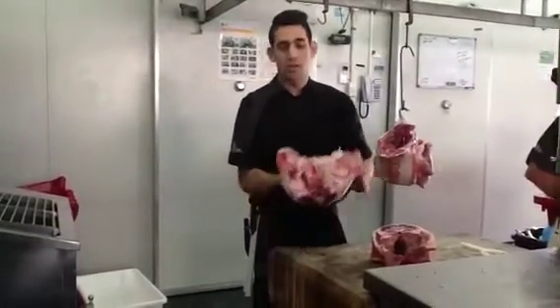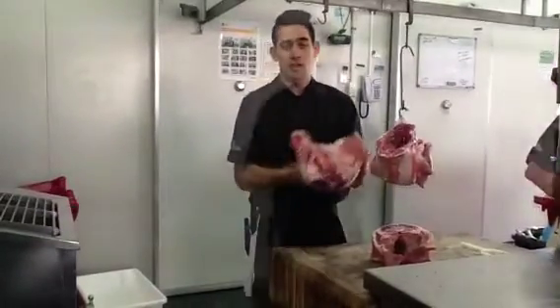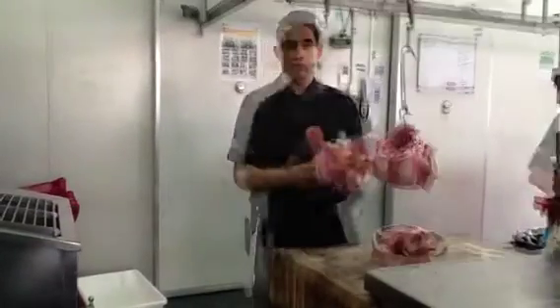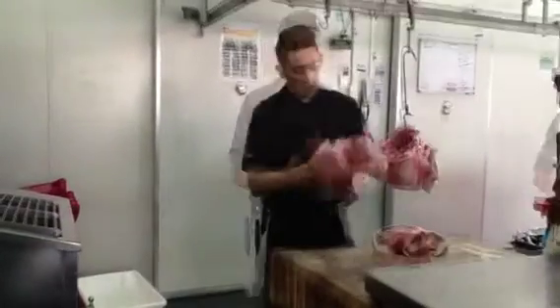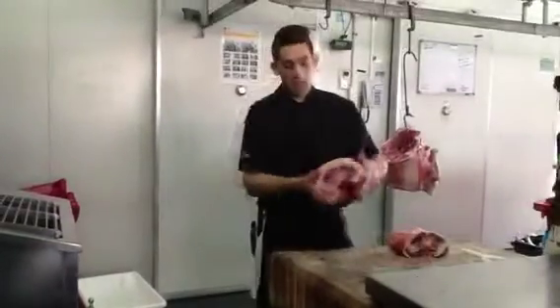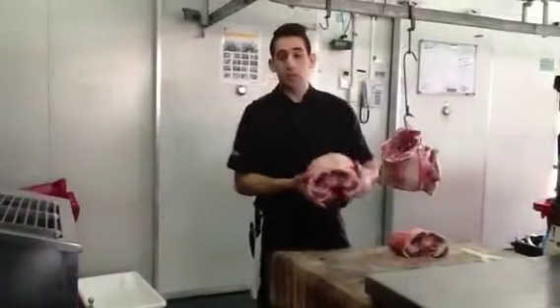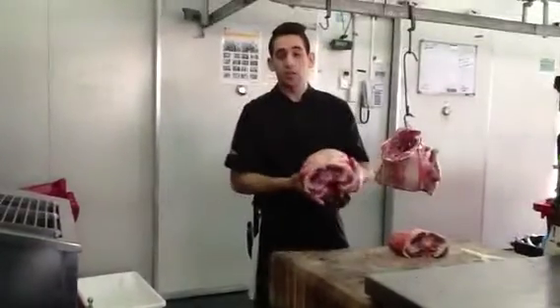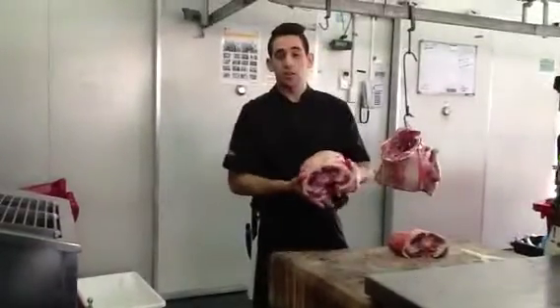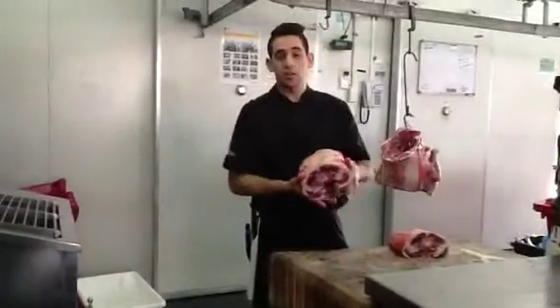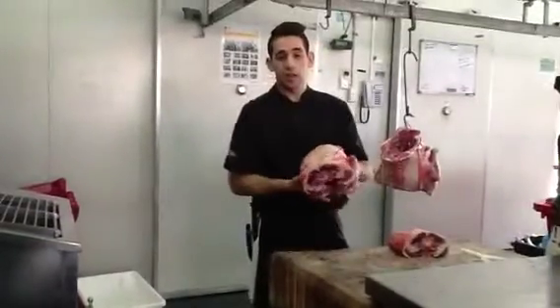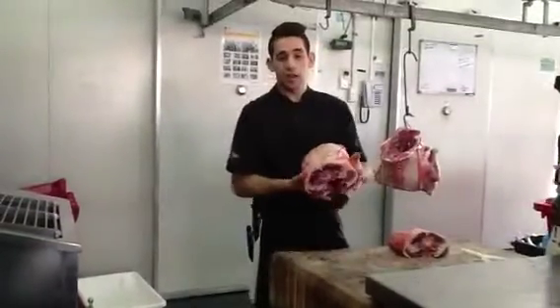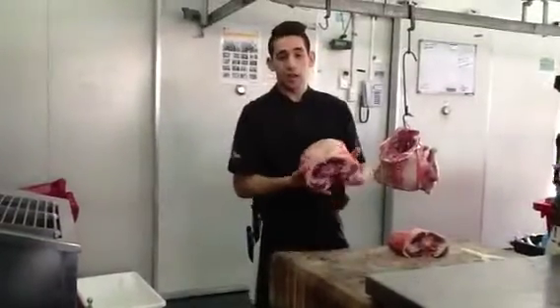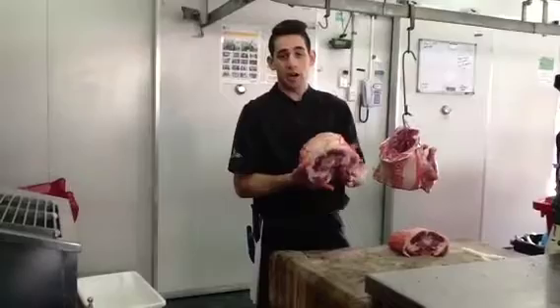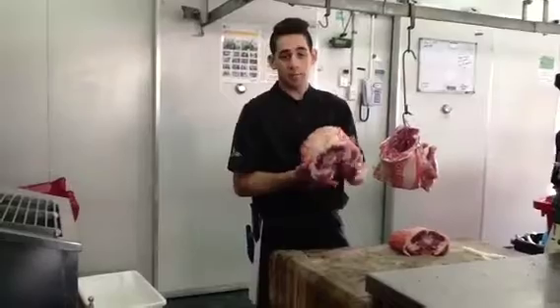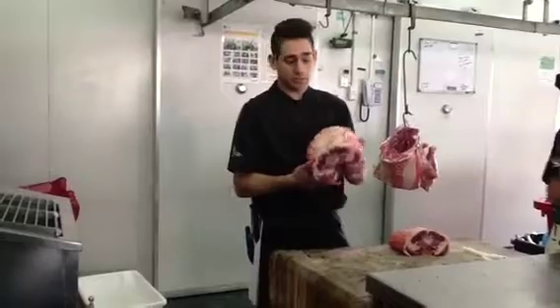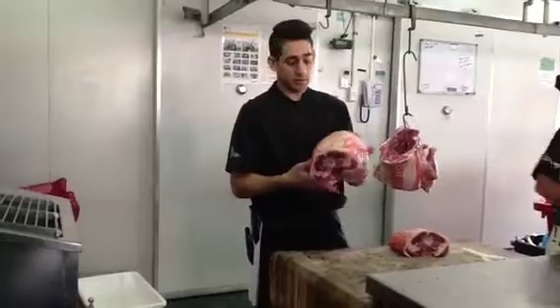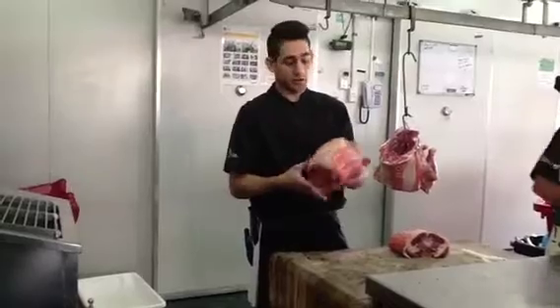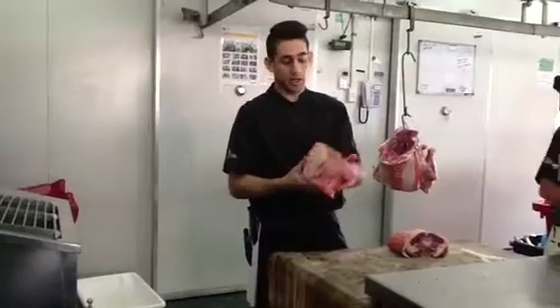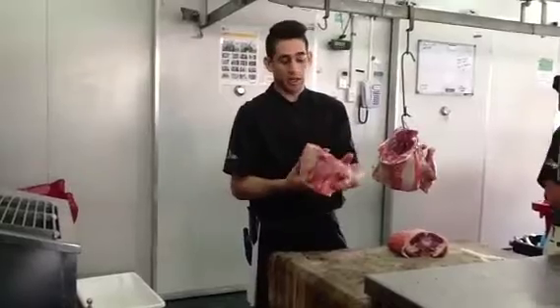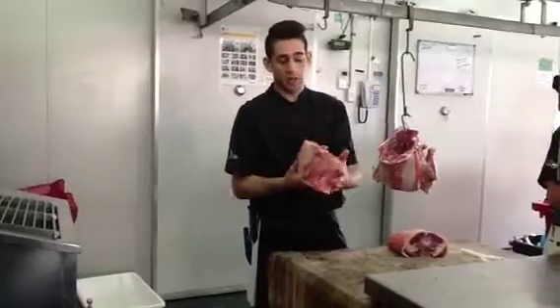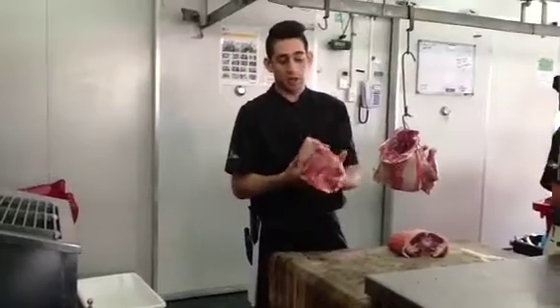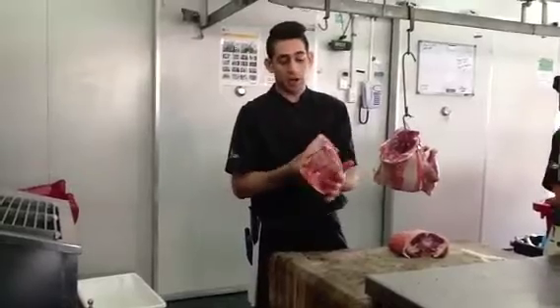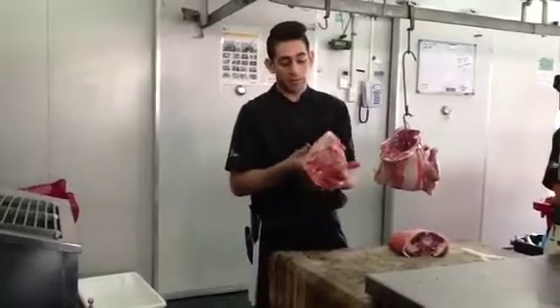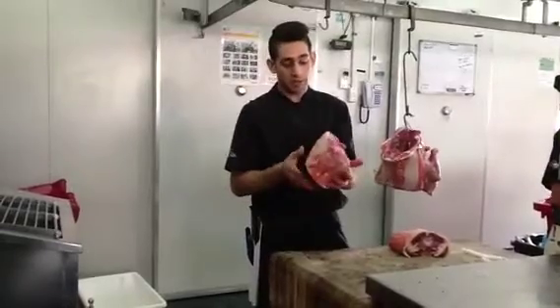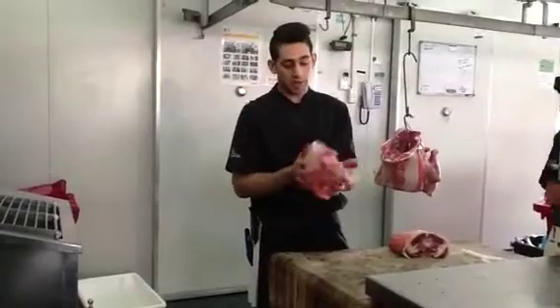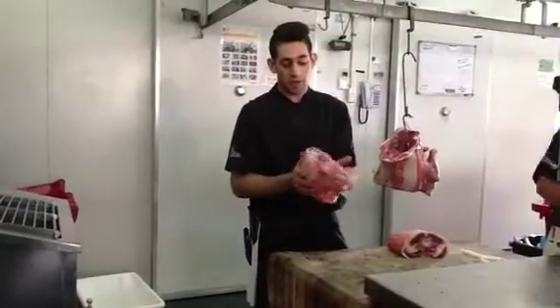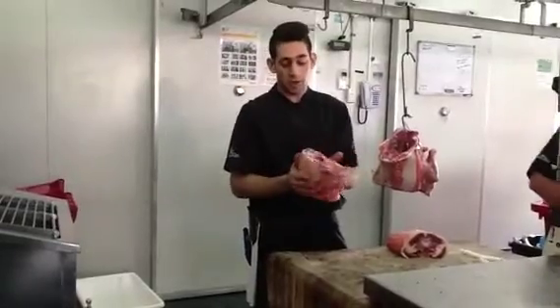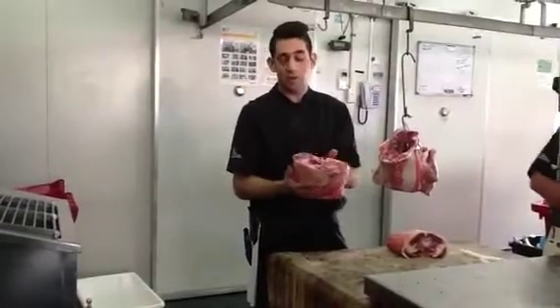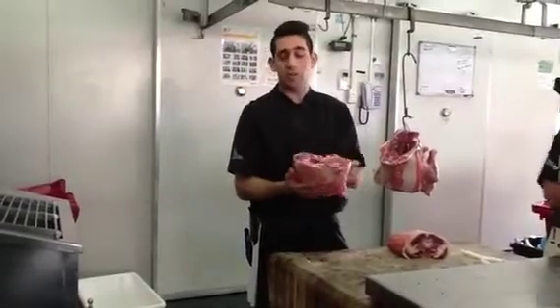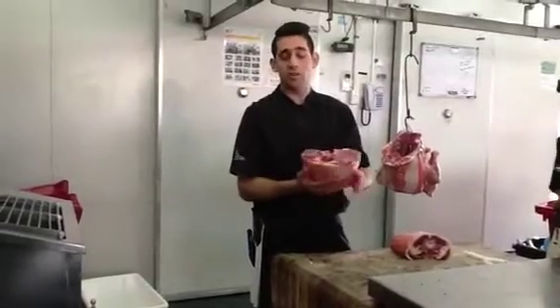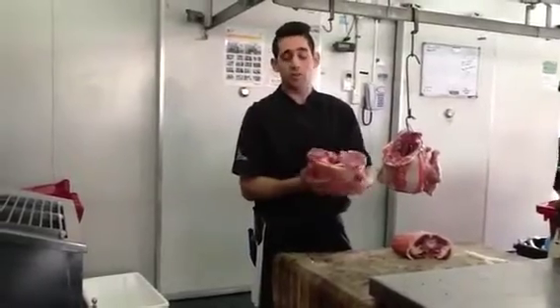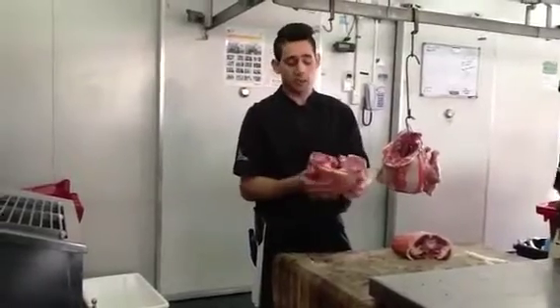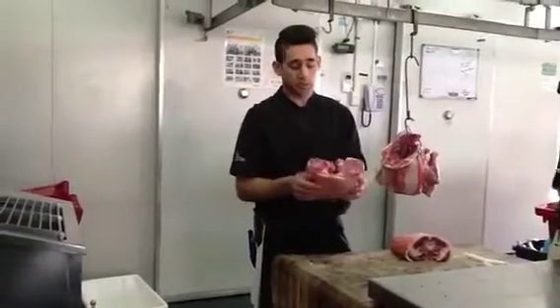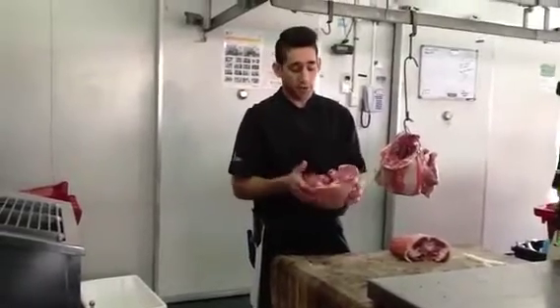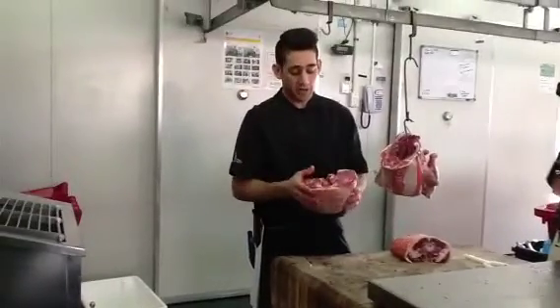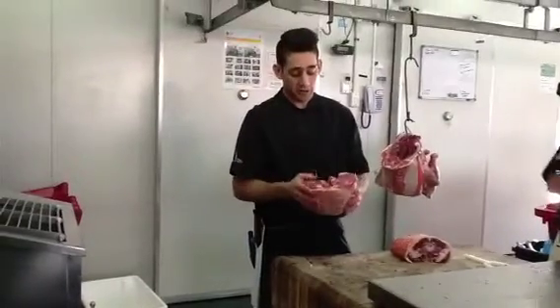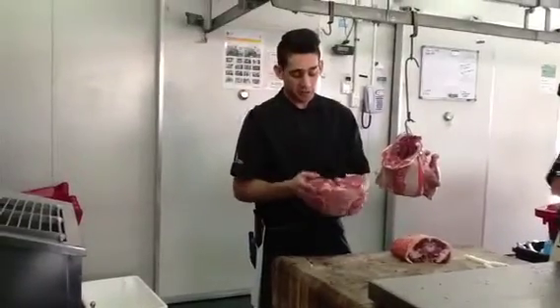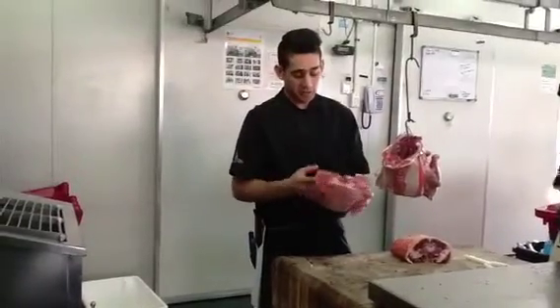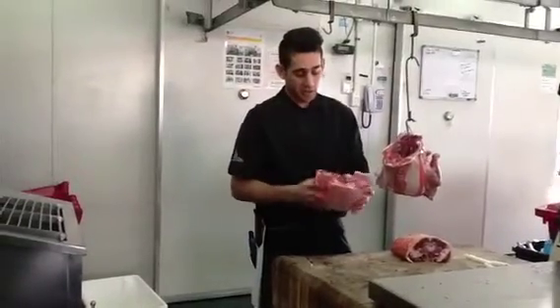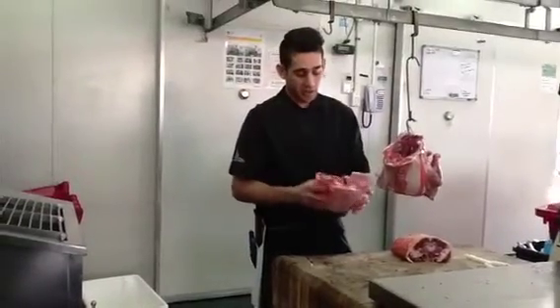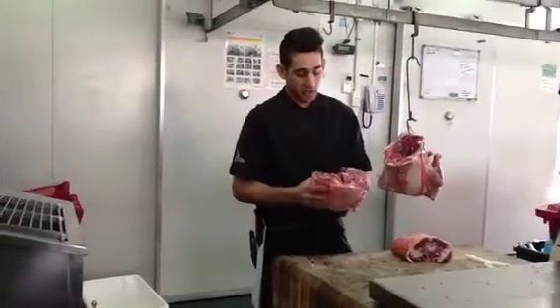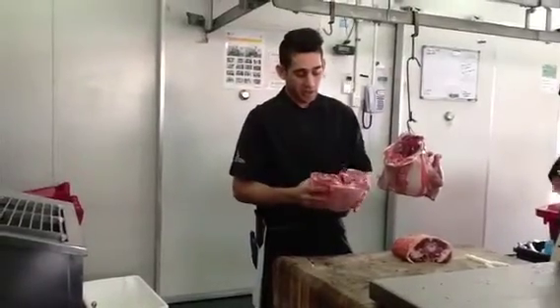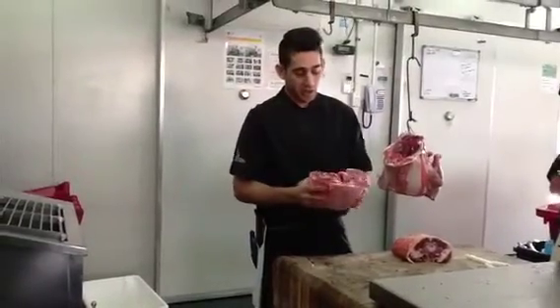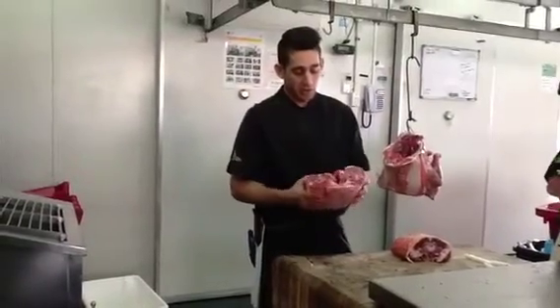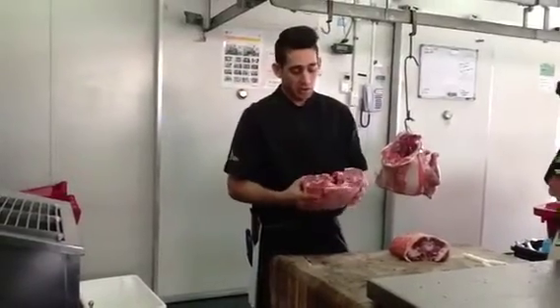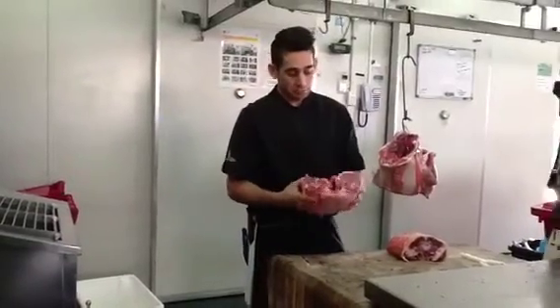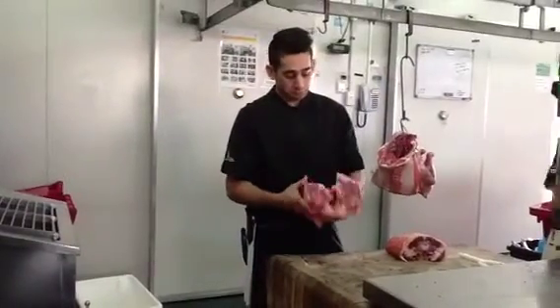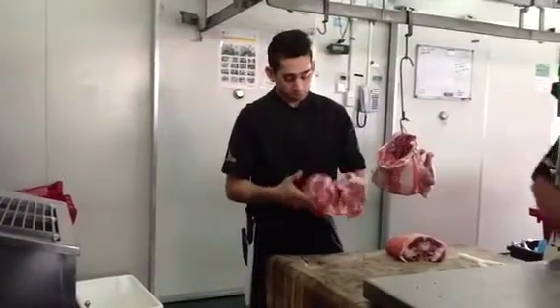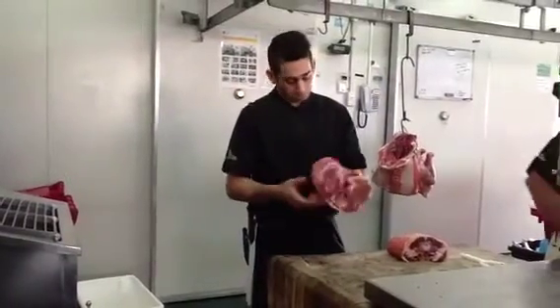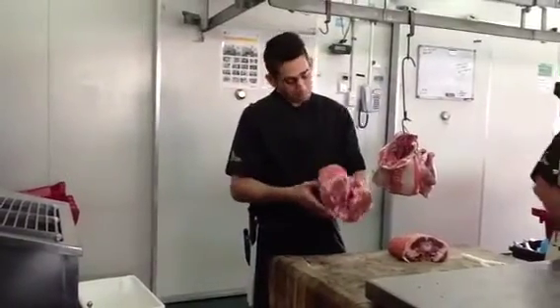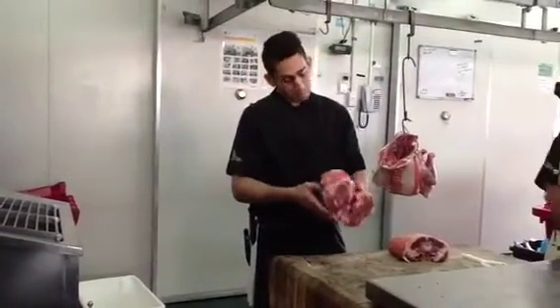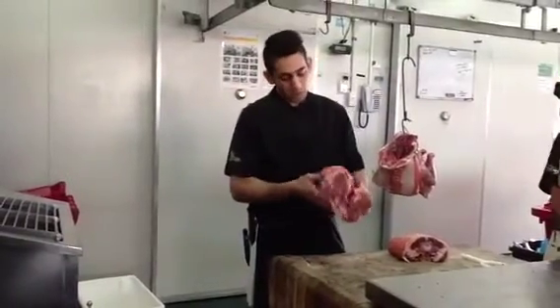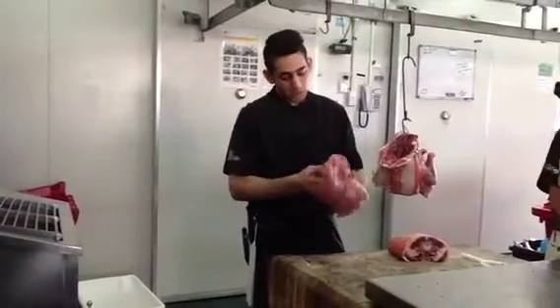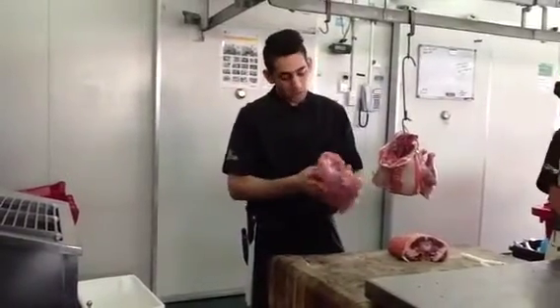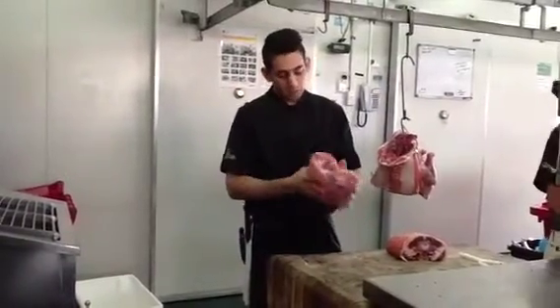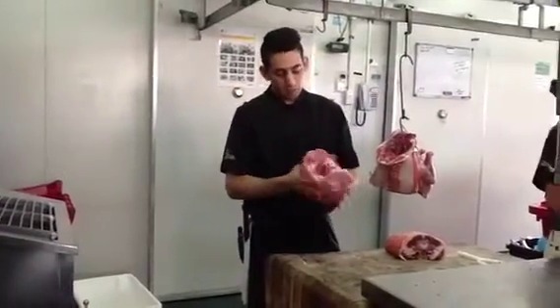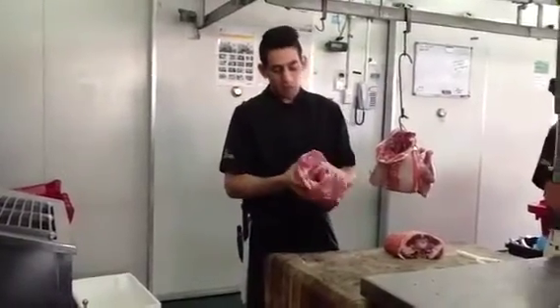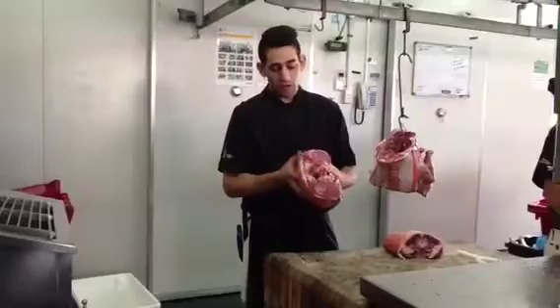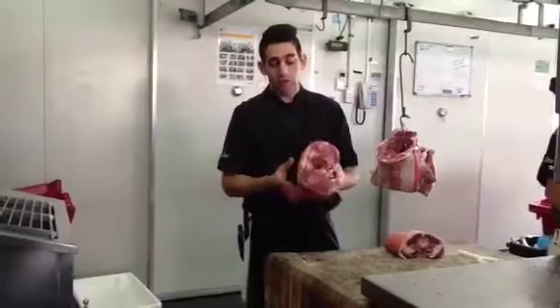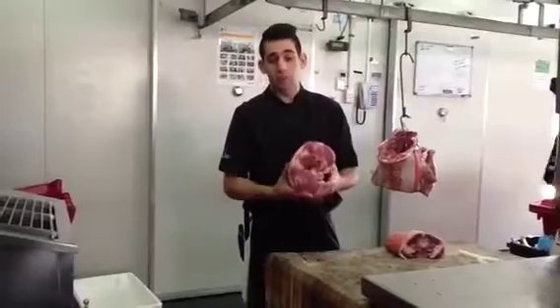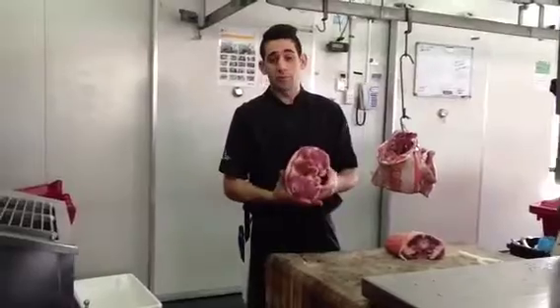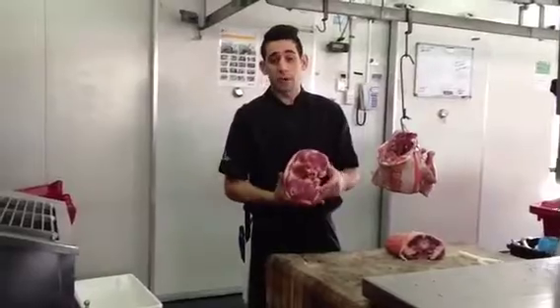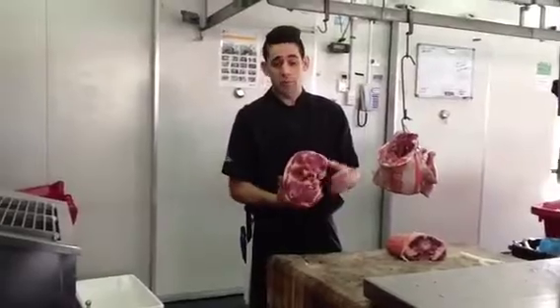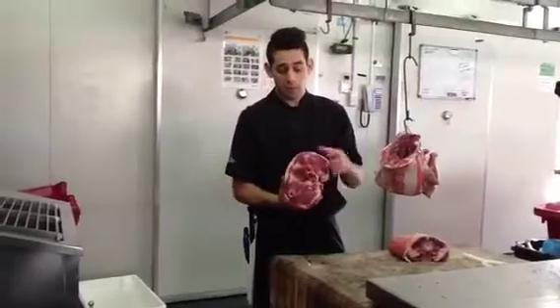This here is your lamb rump, or your lamb chump at the moment, which is good with the bone in. Really nice little barbecue cut.